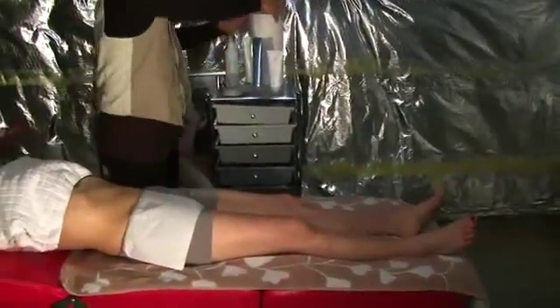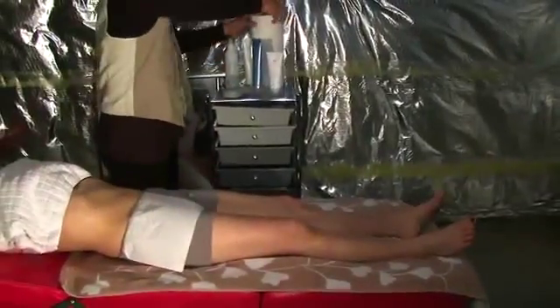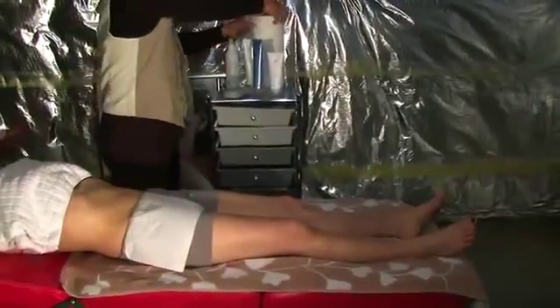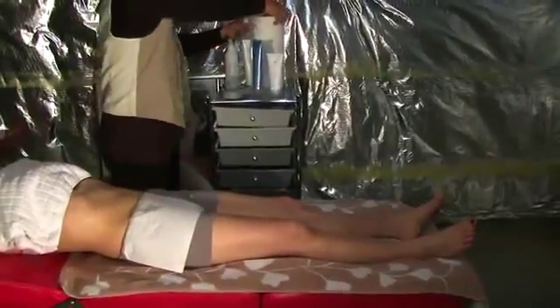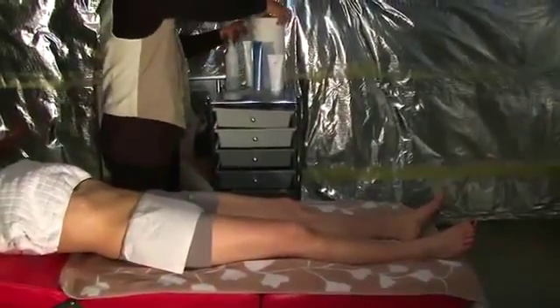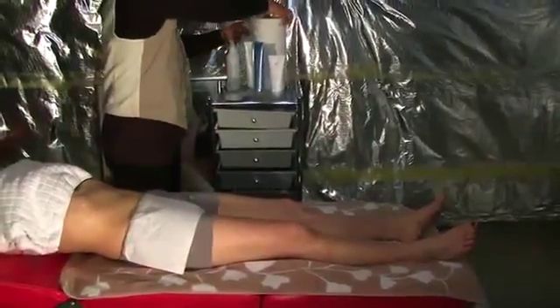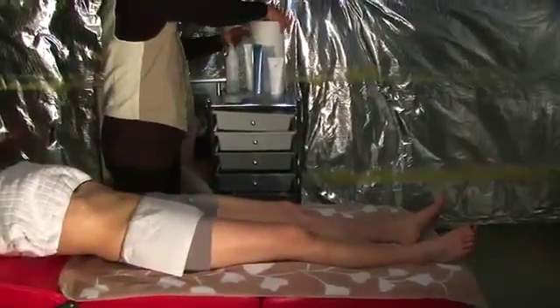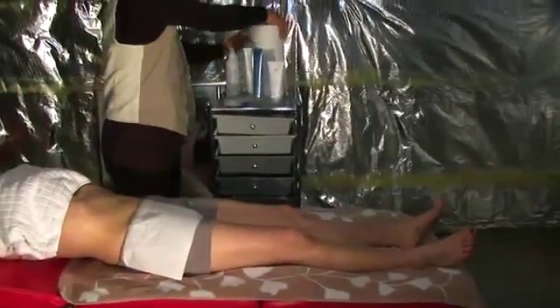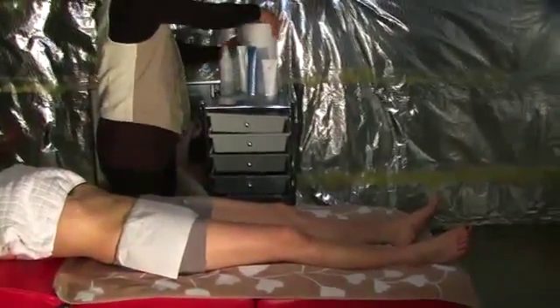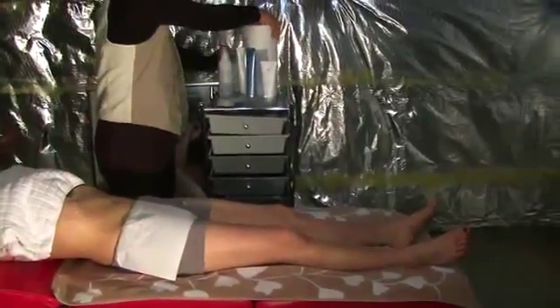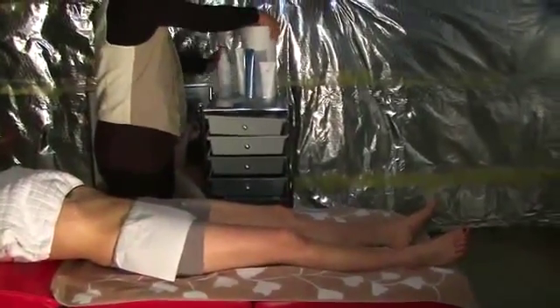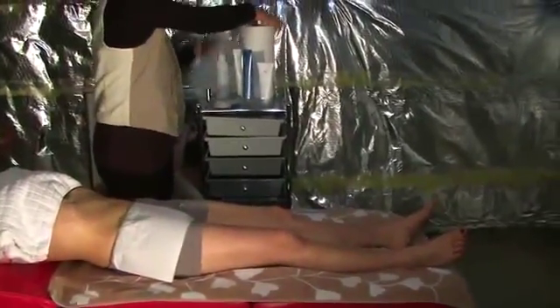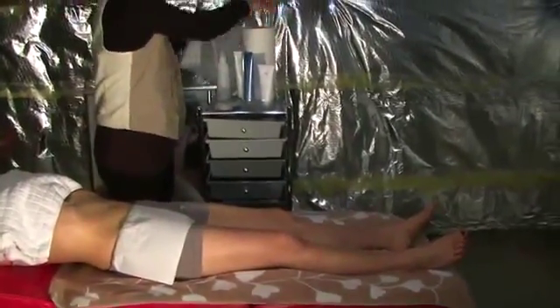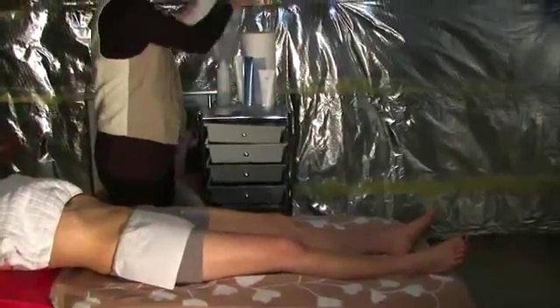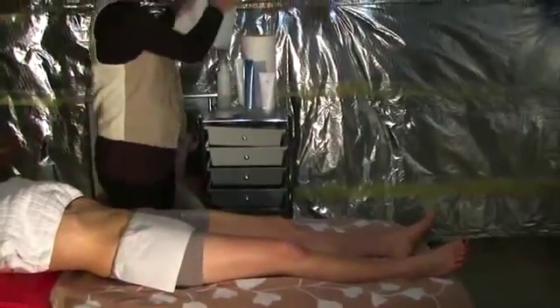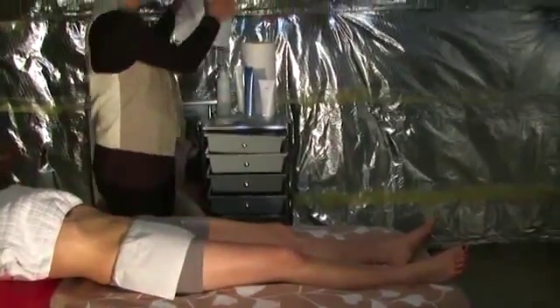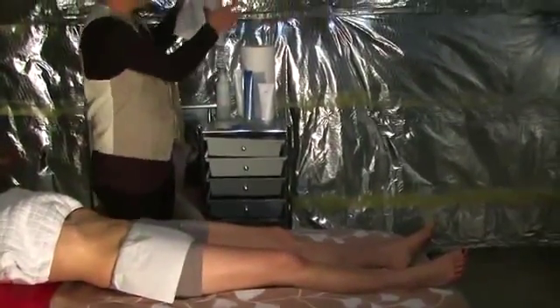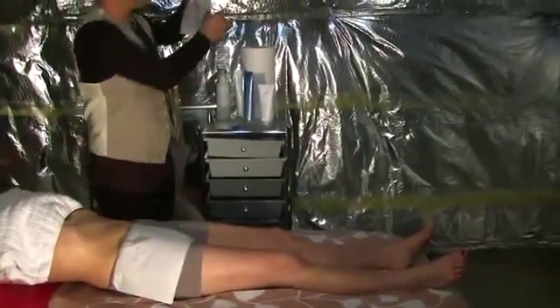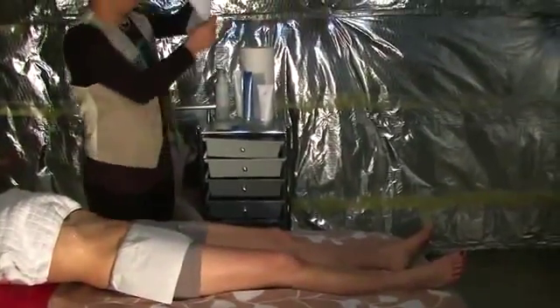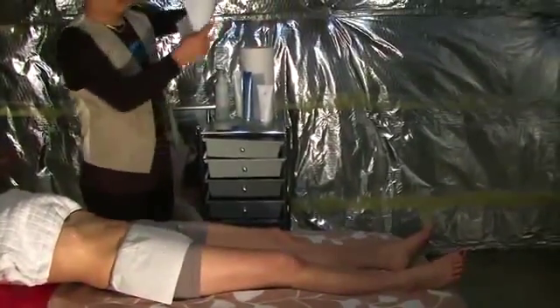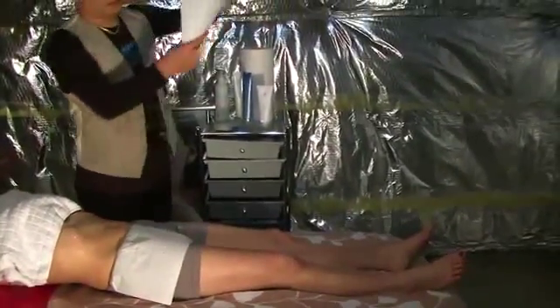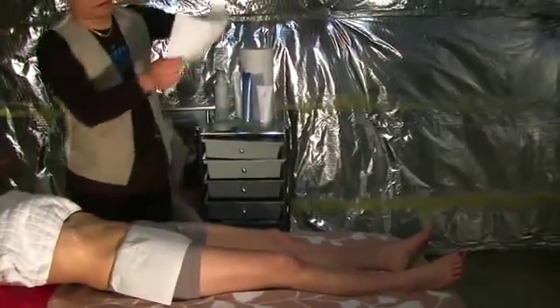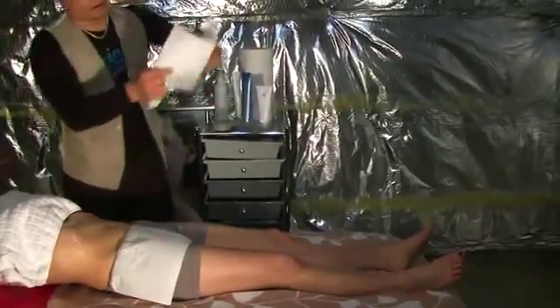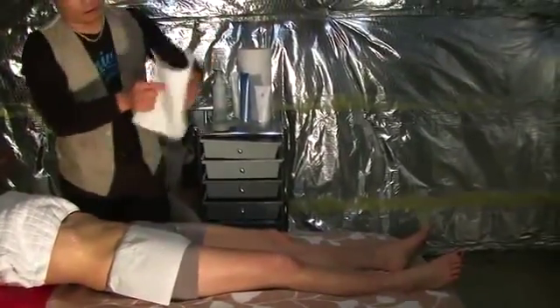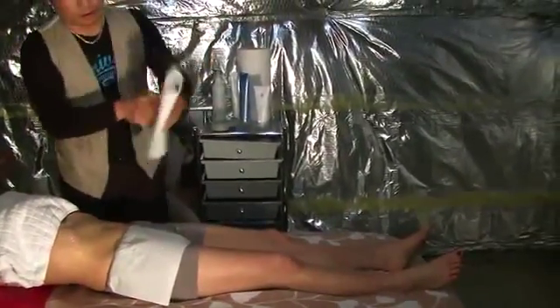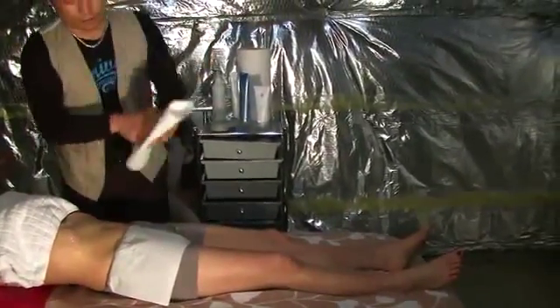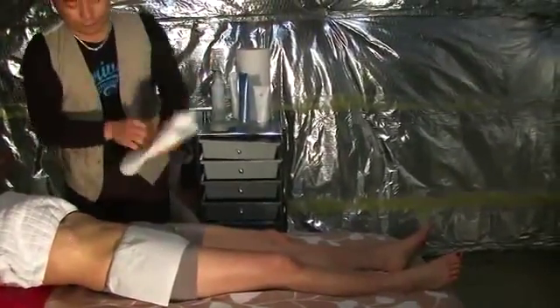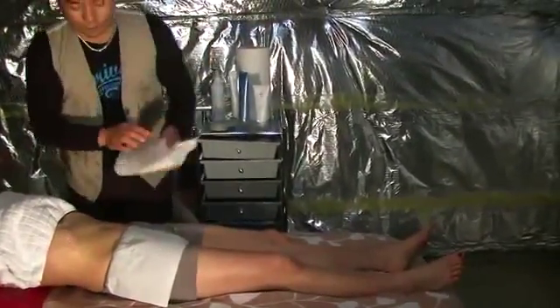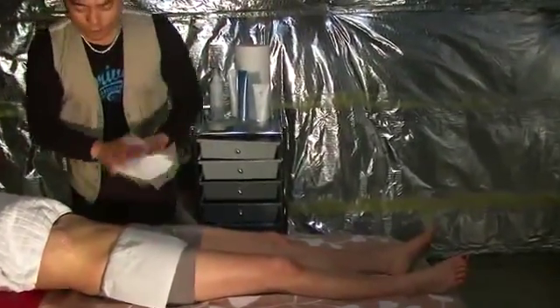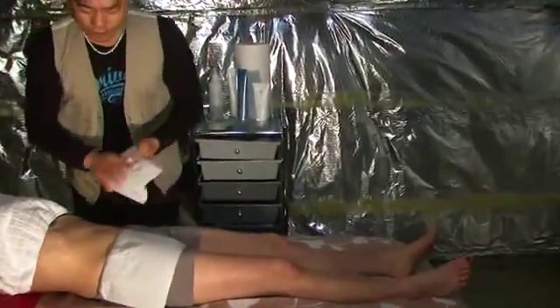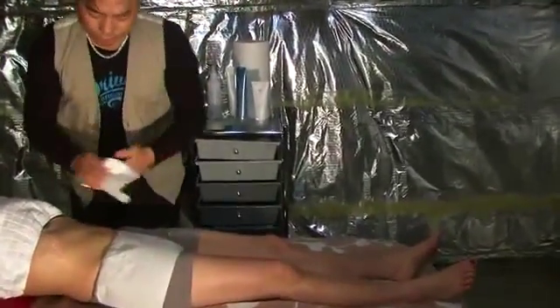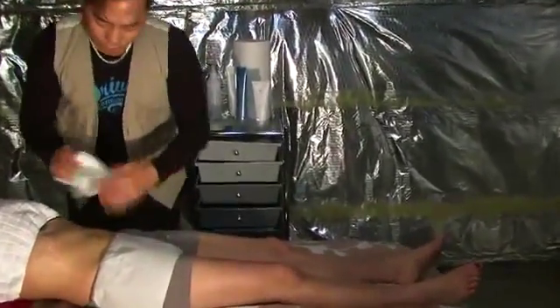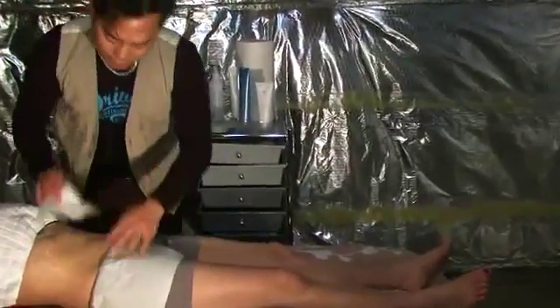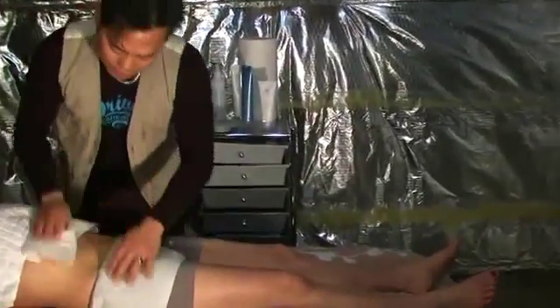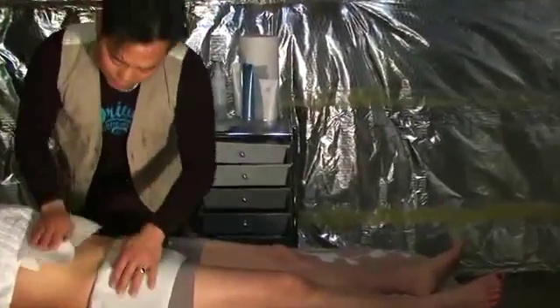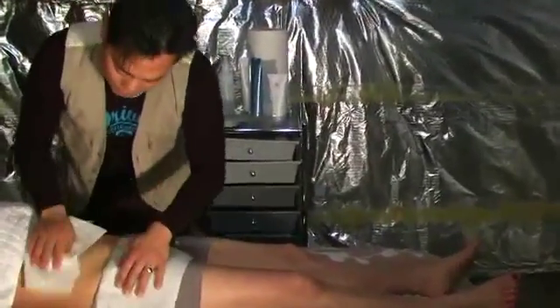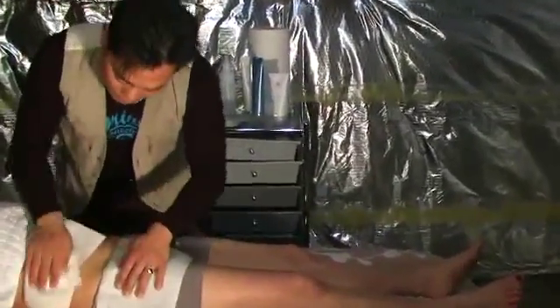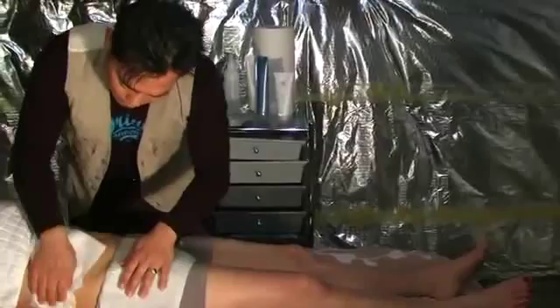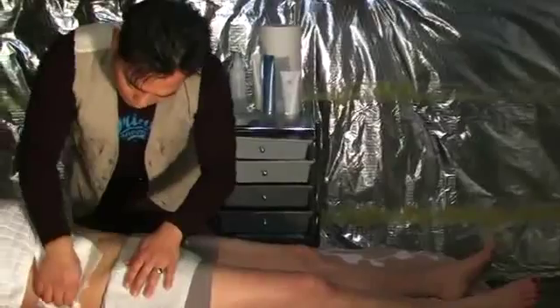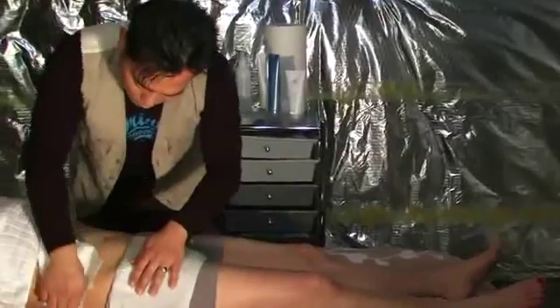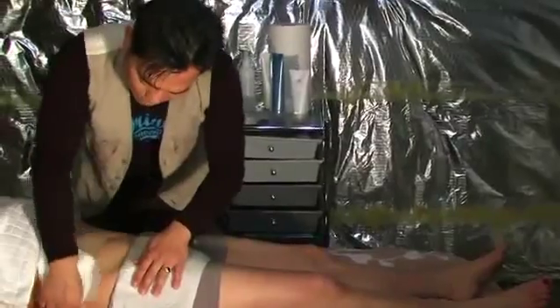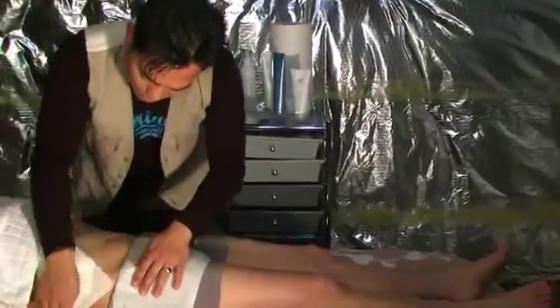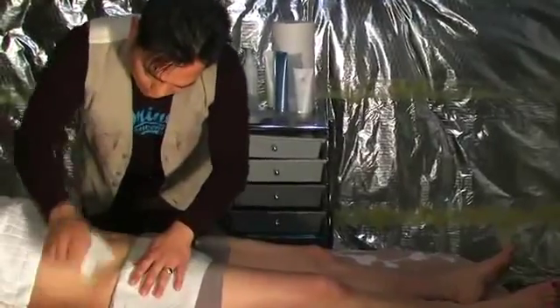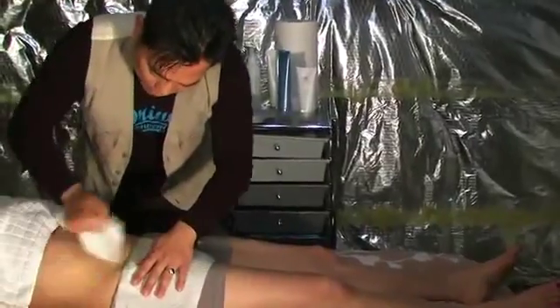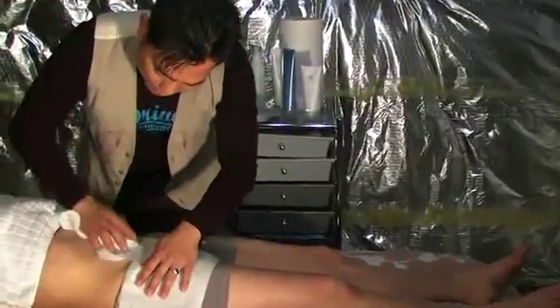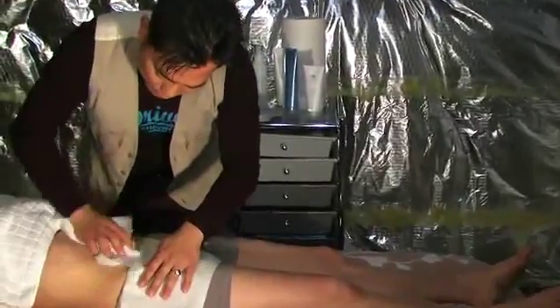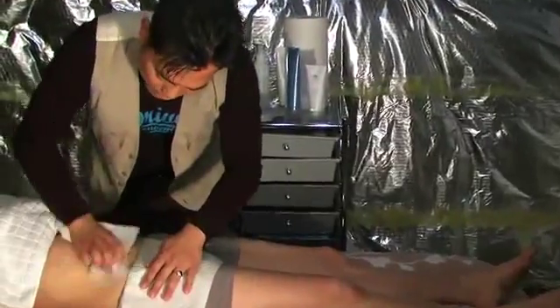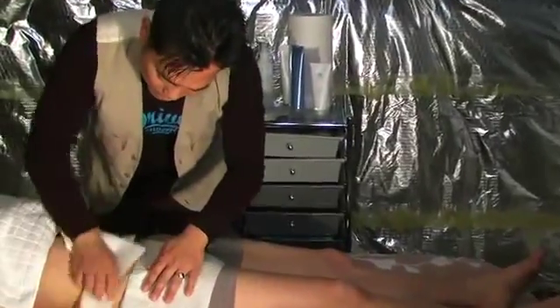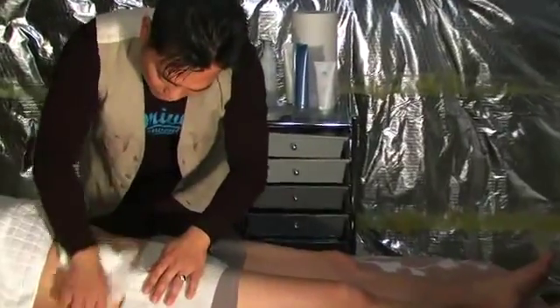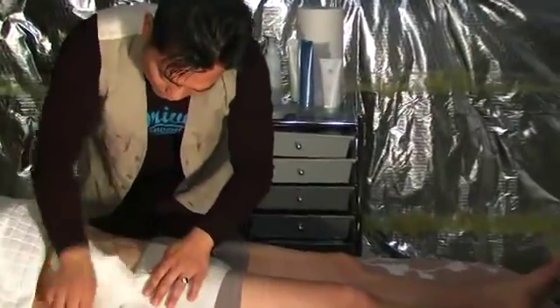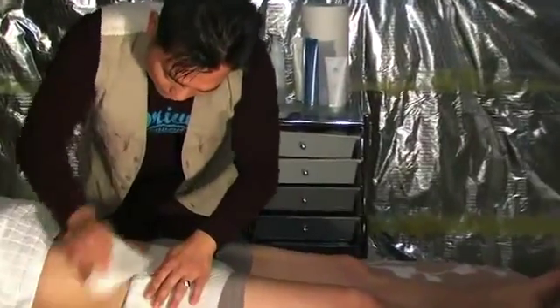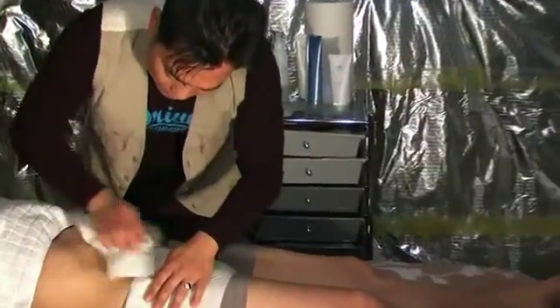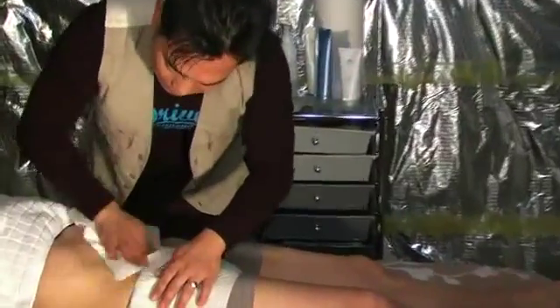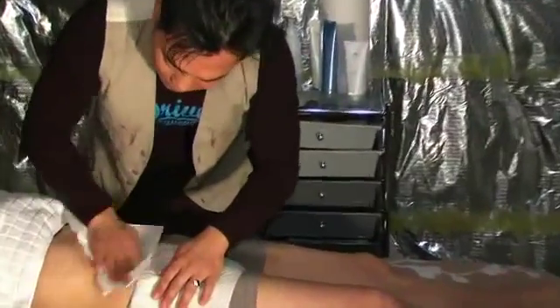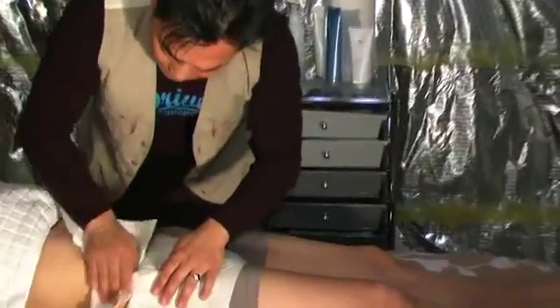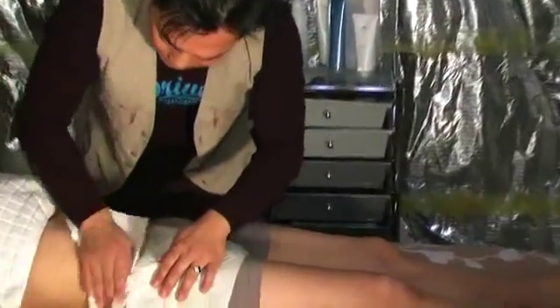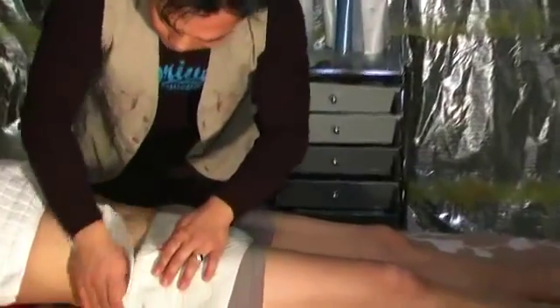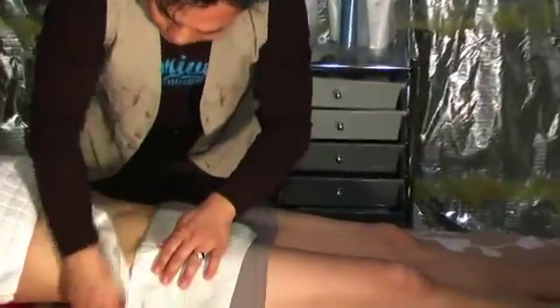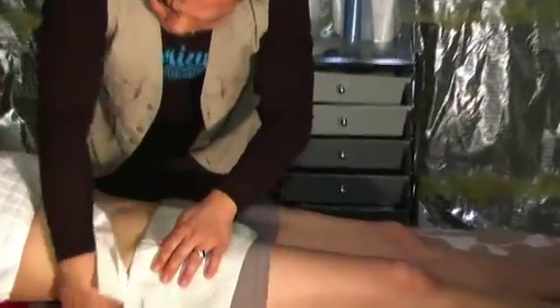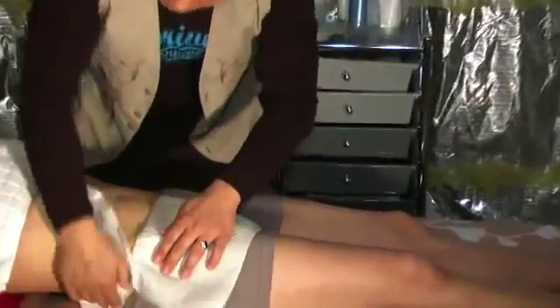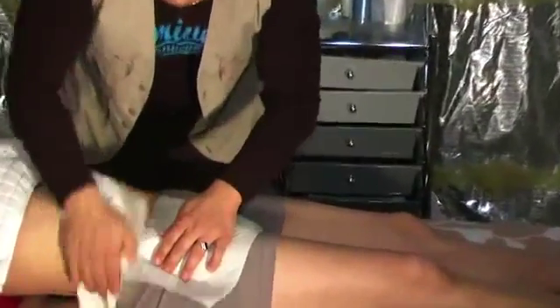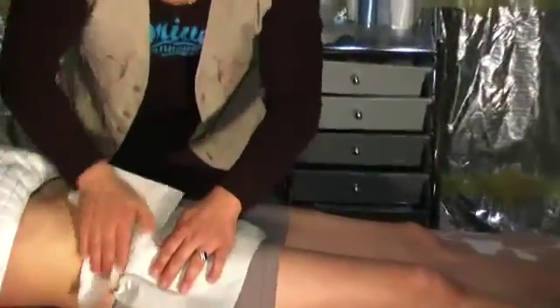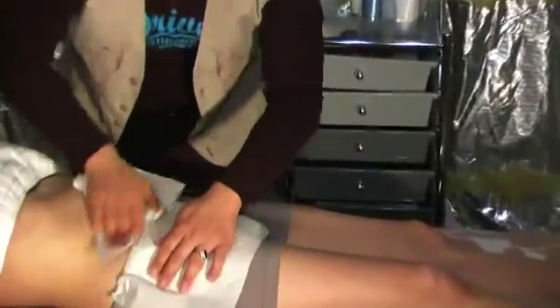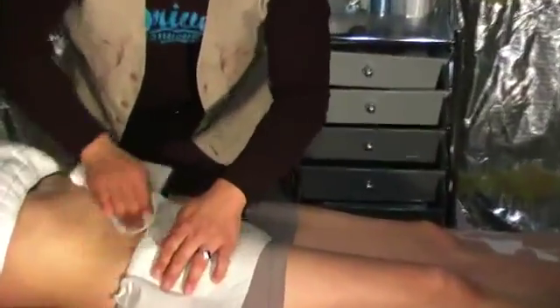After you apply the exfoliant scrub, you wipe it off and clean up.